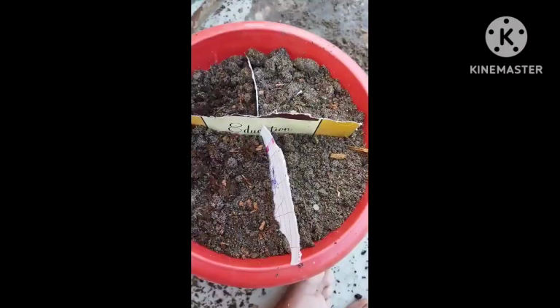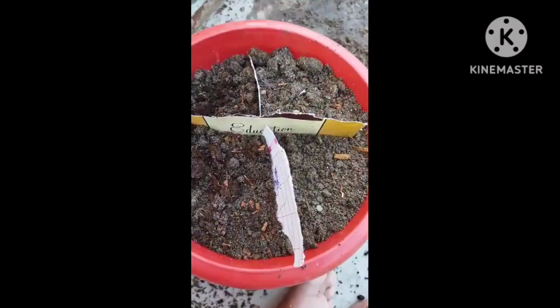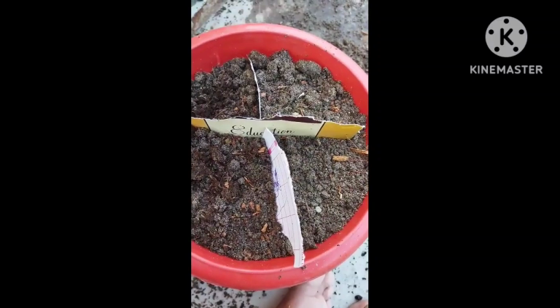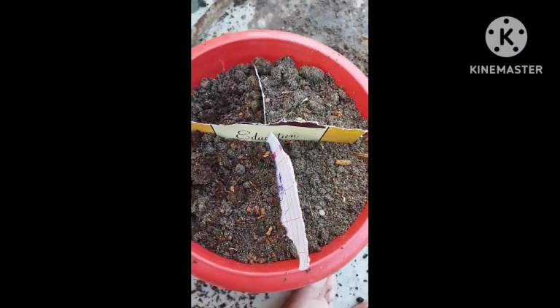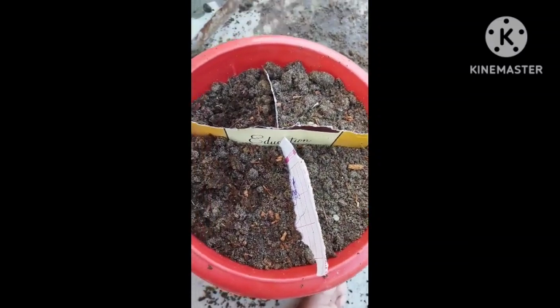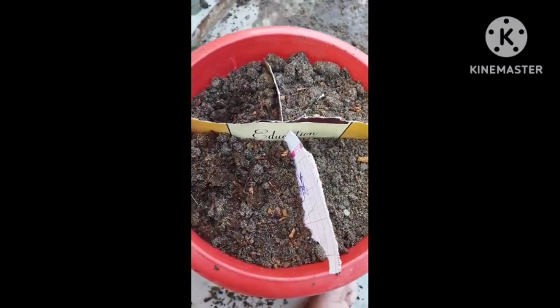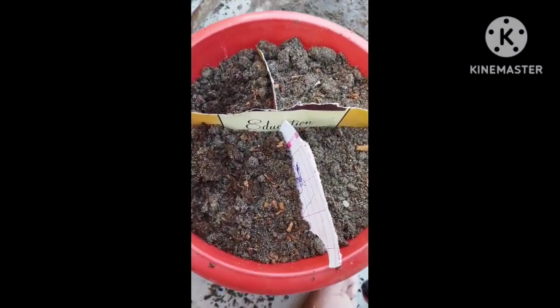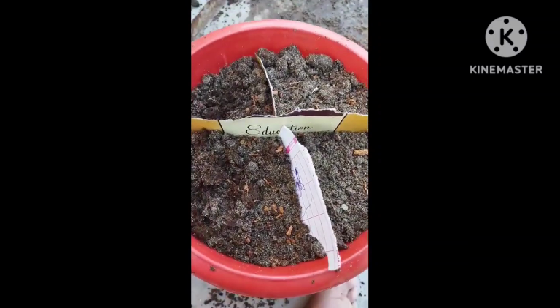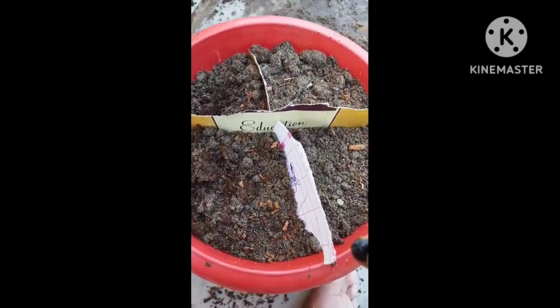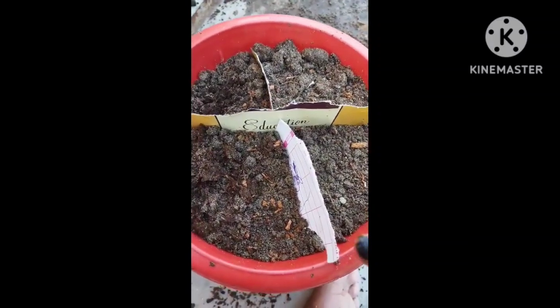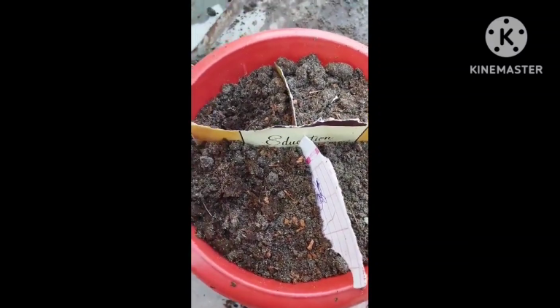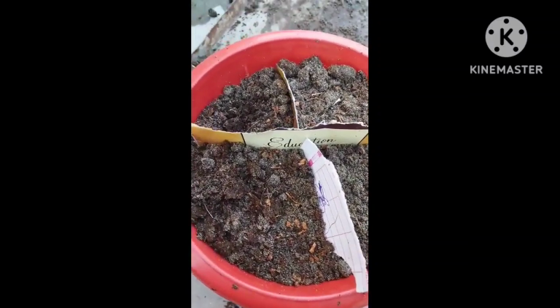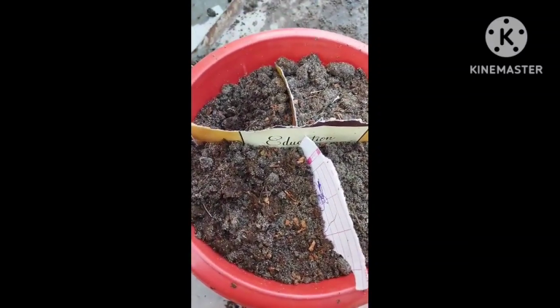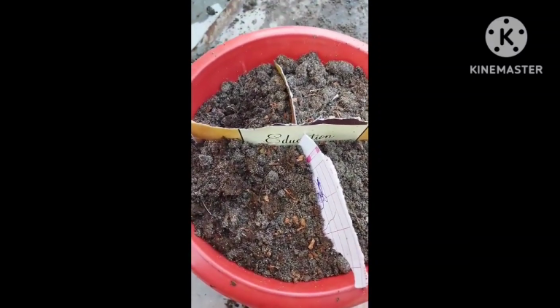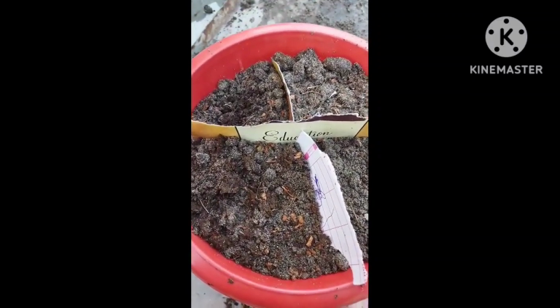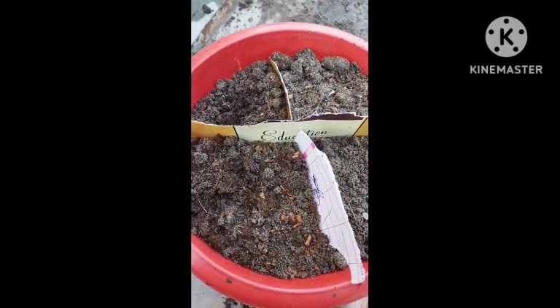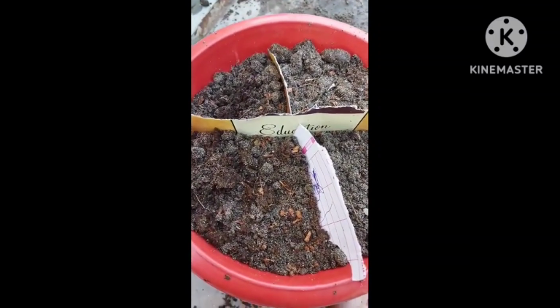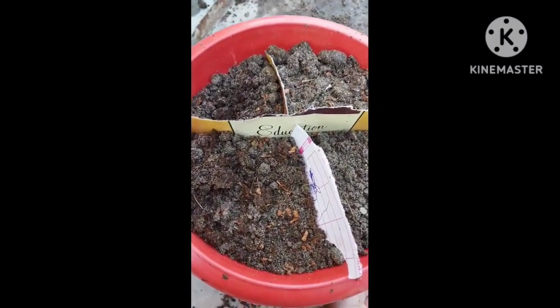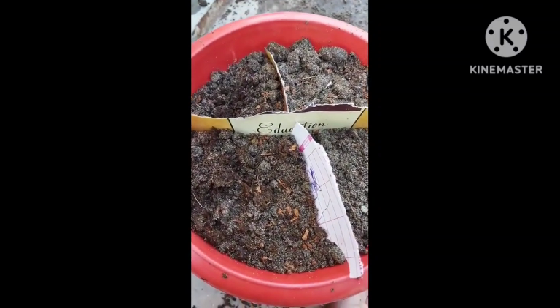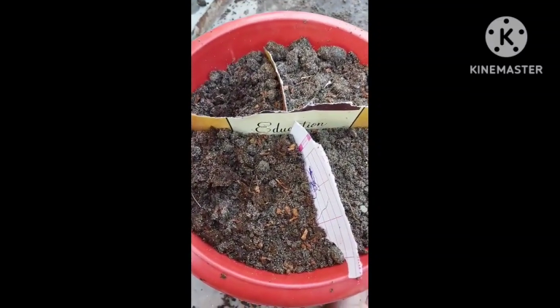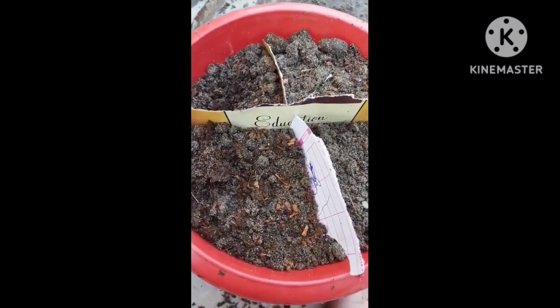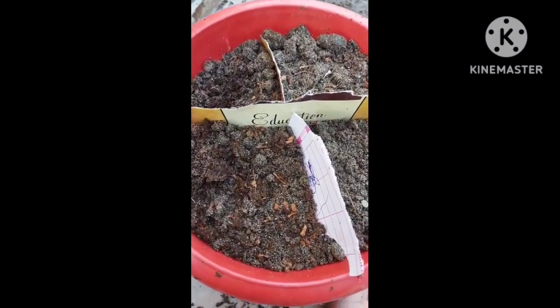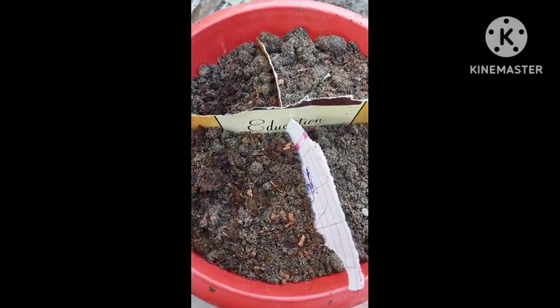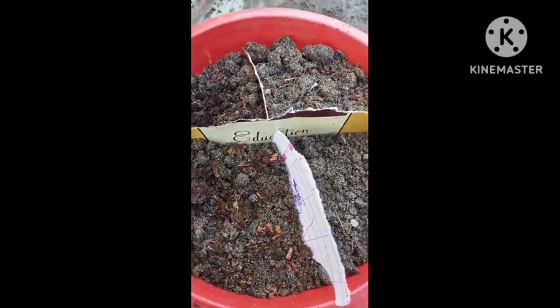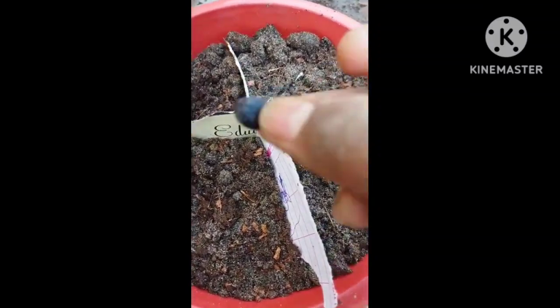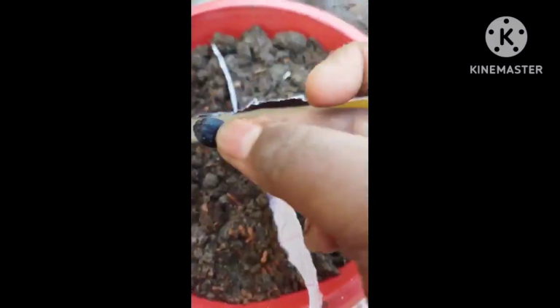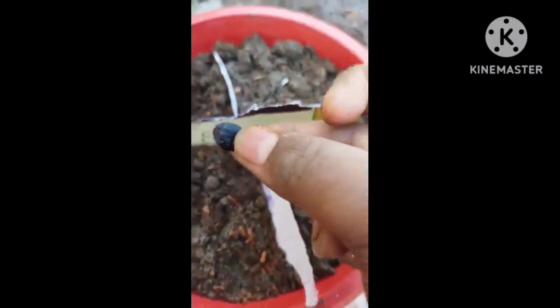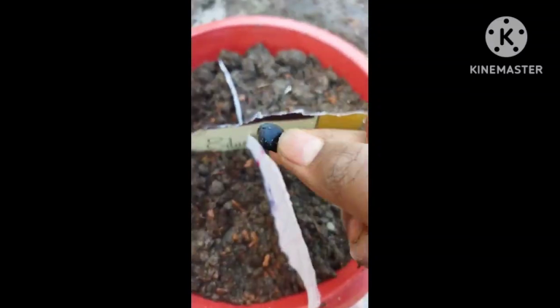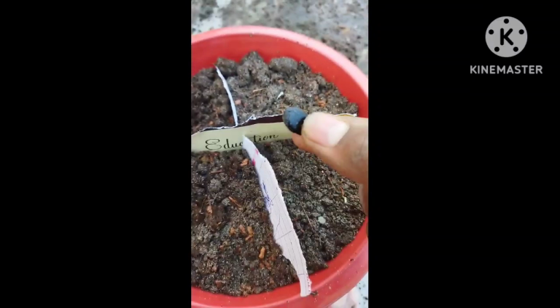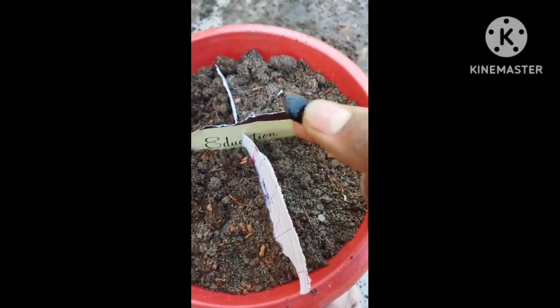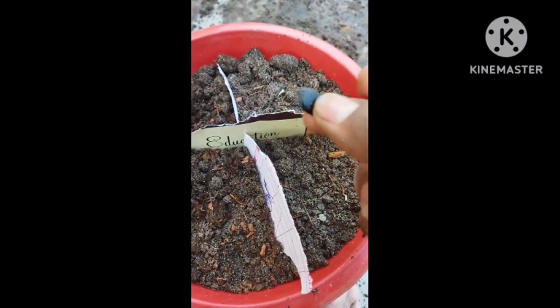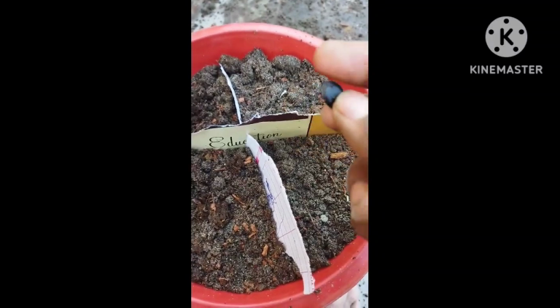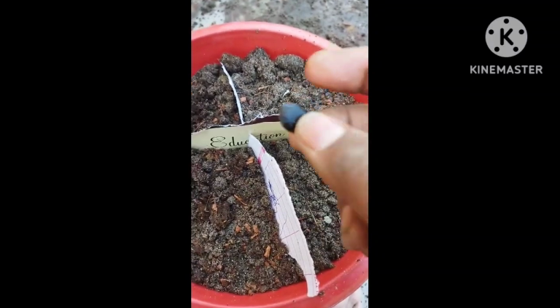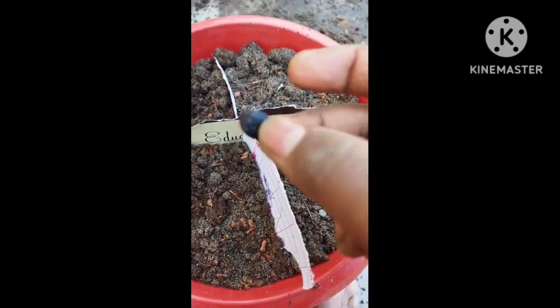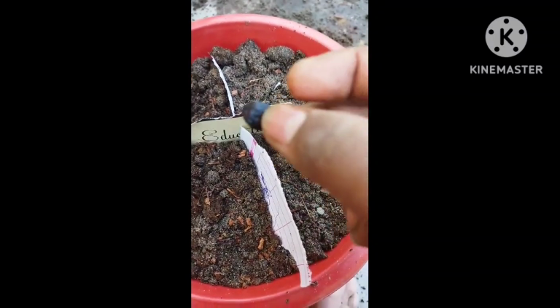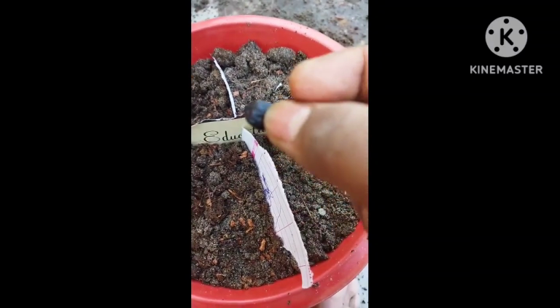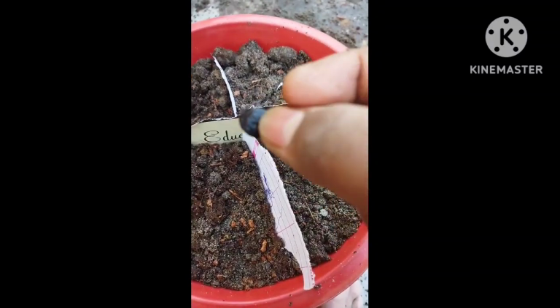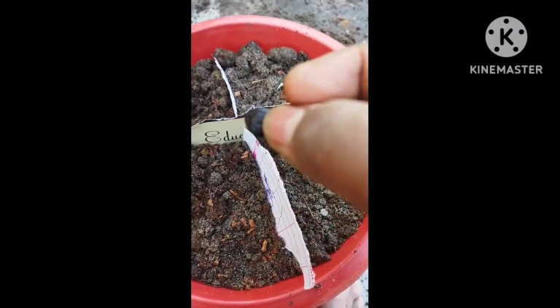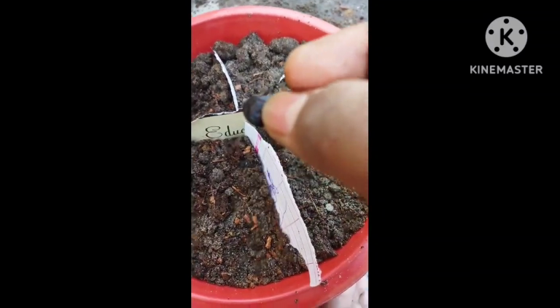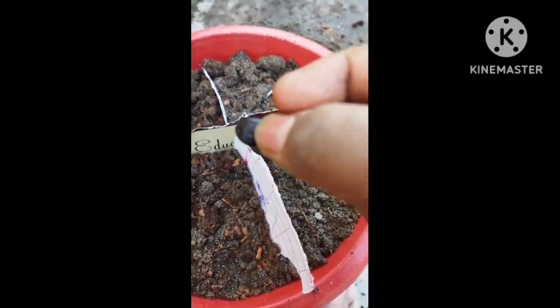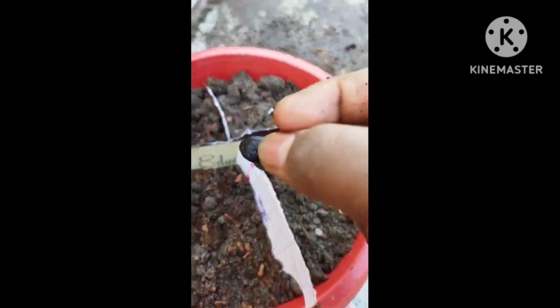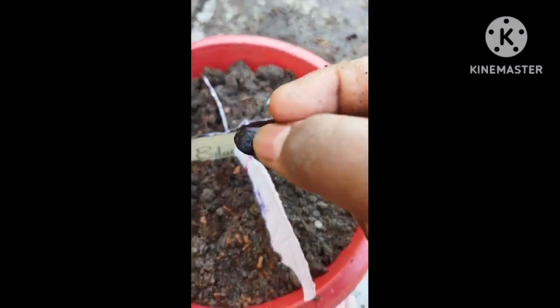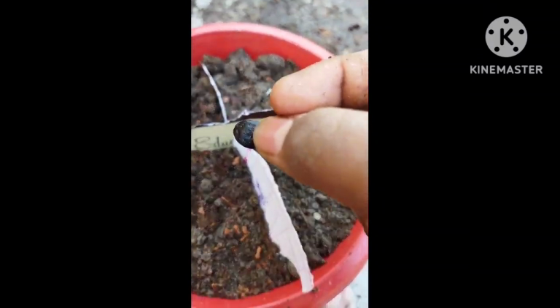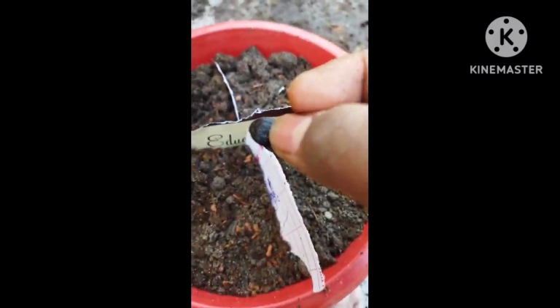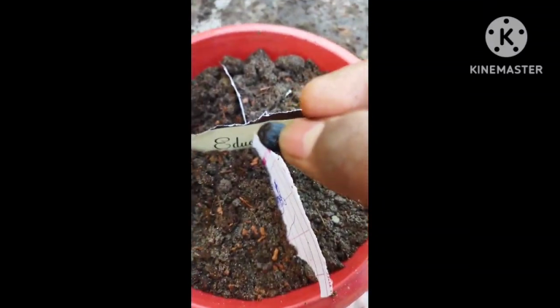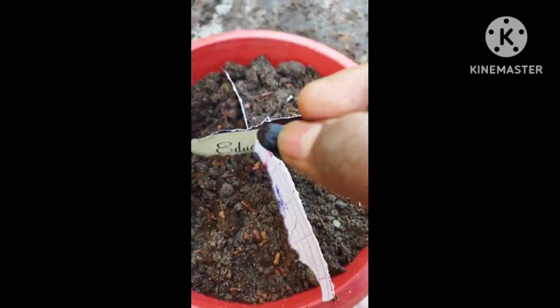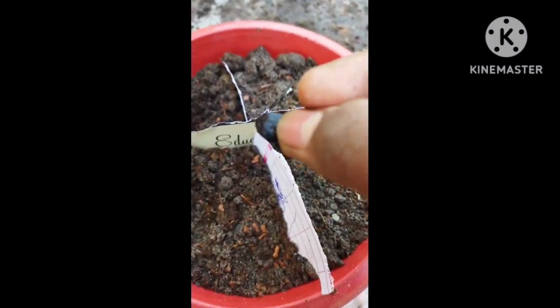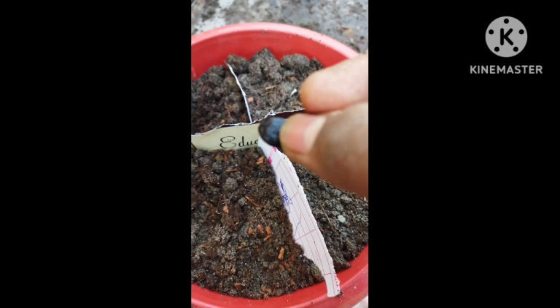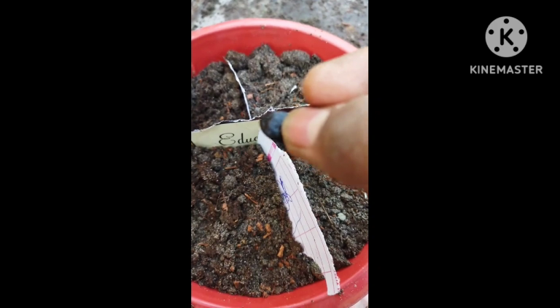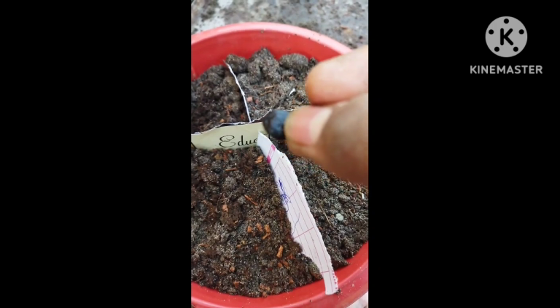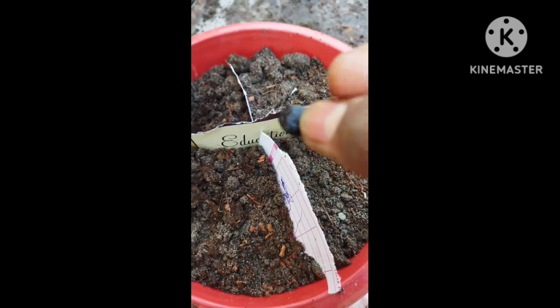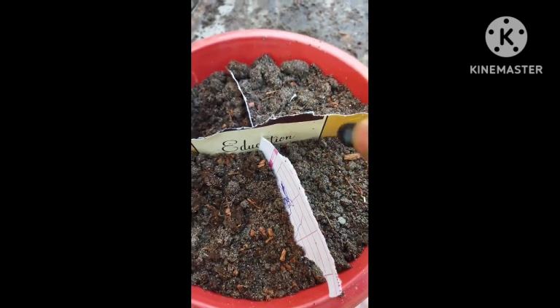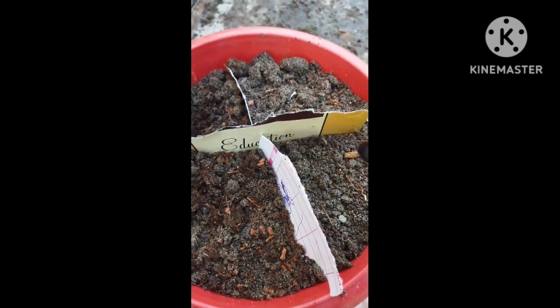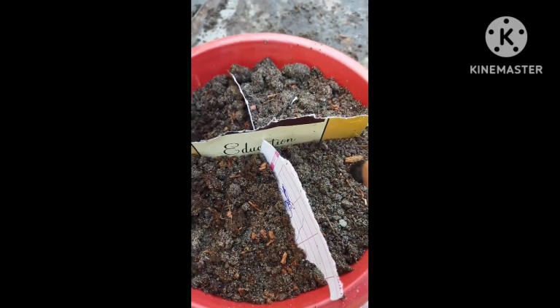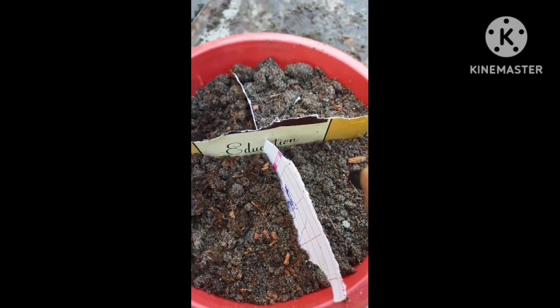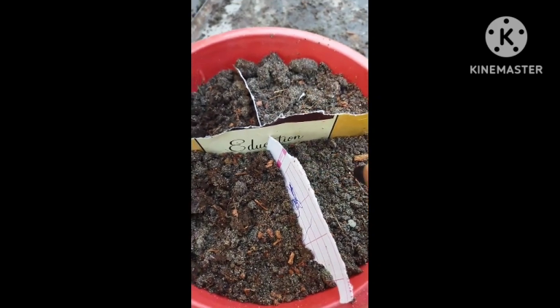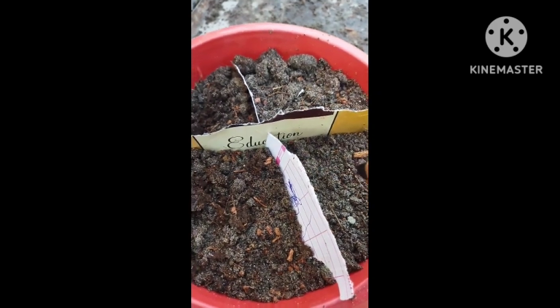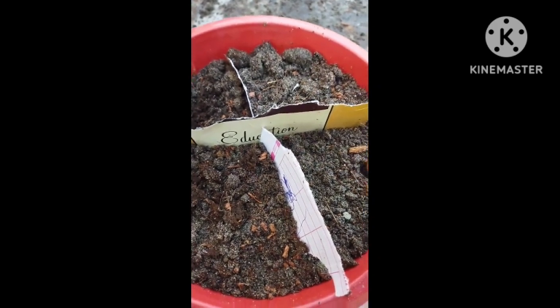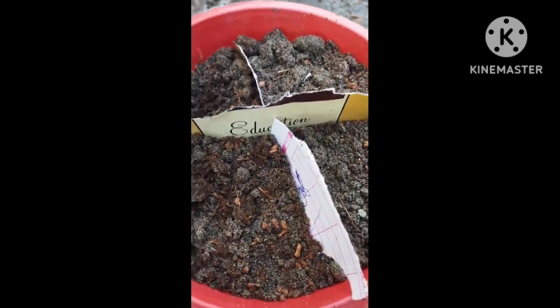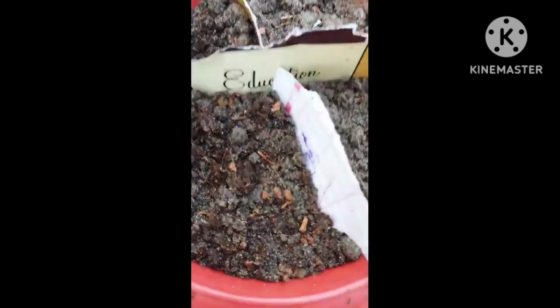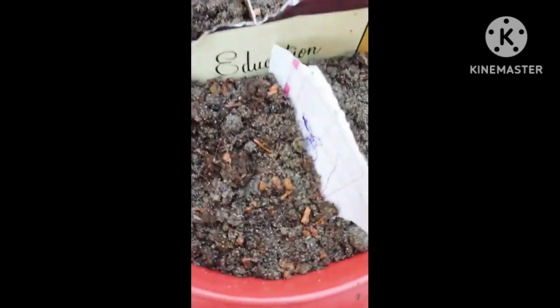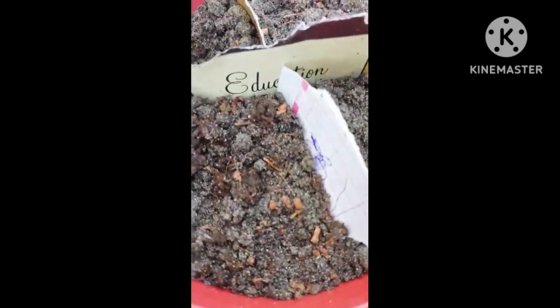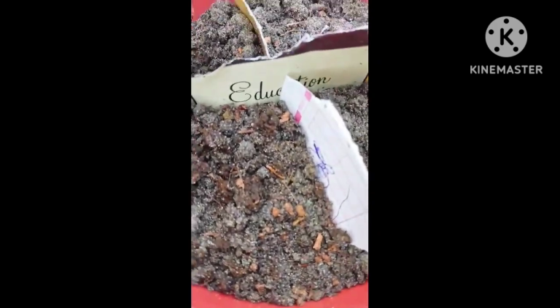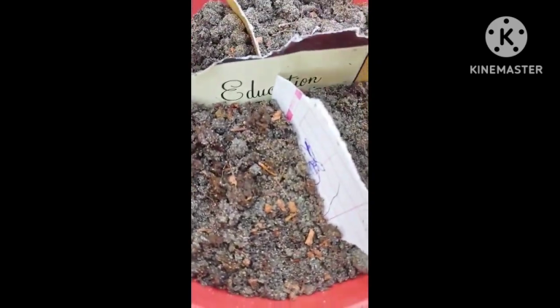Now let's see — this is where people don't know what it is. So see, this is the next part. This is how it is.